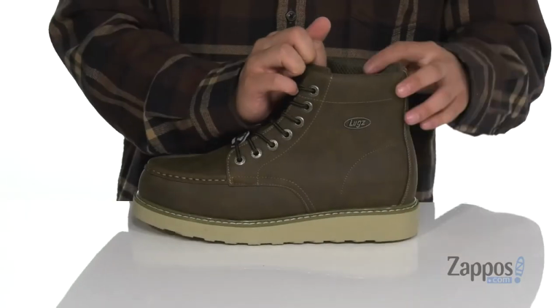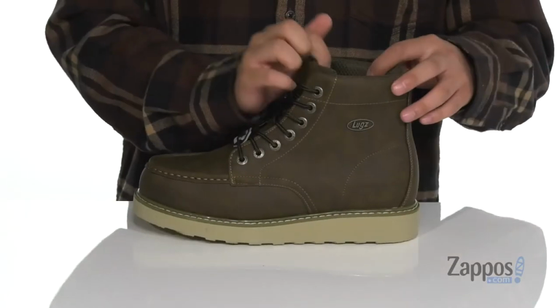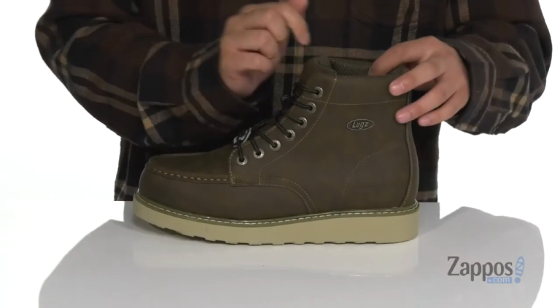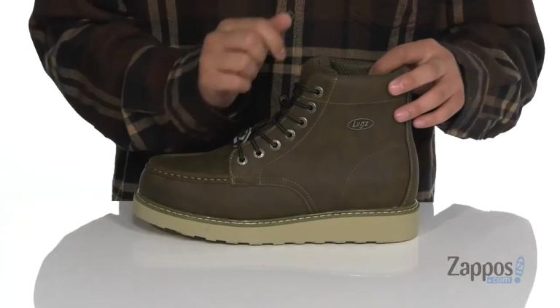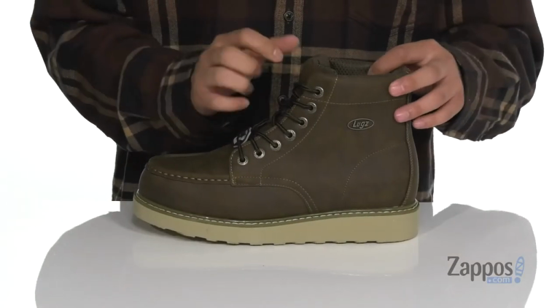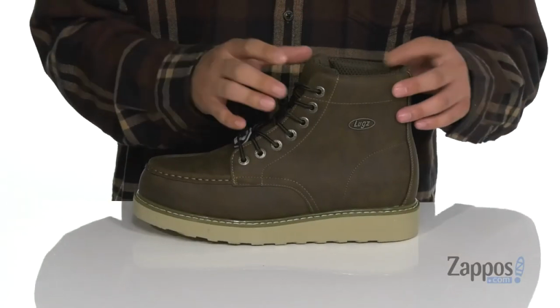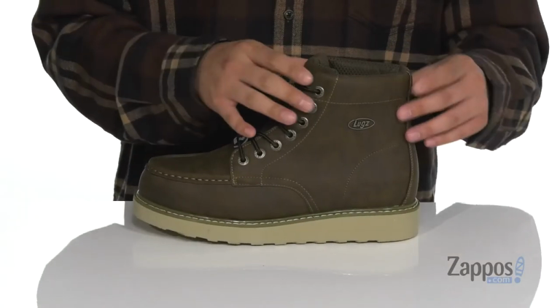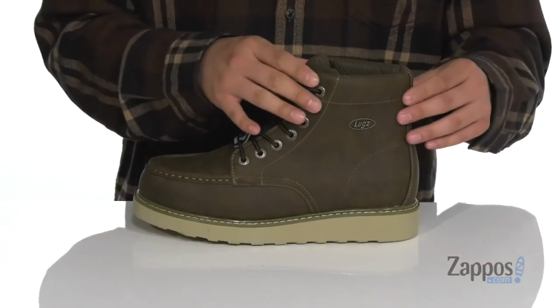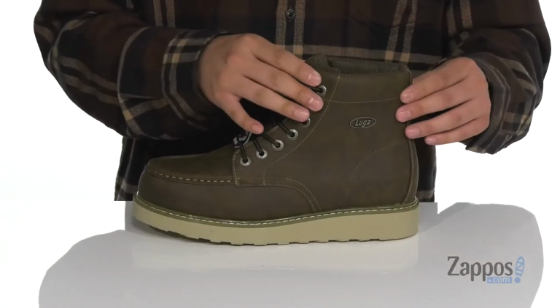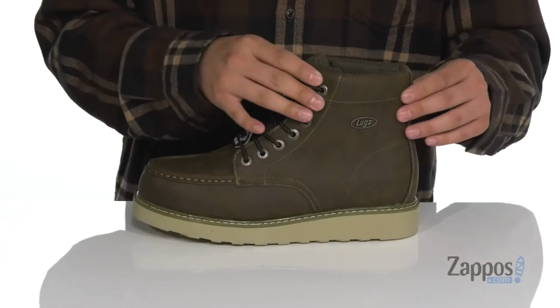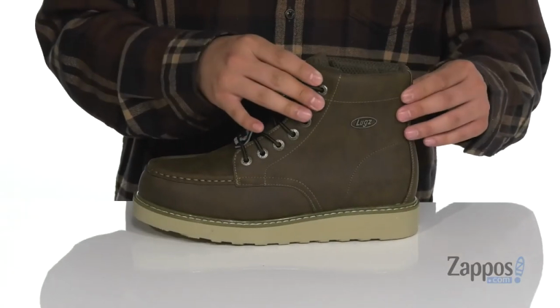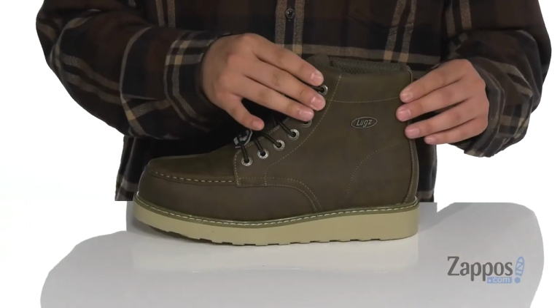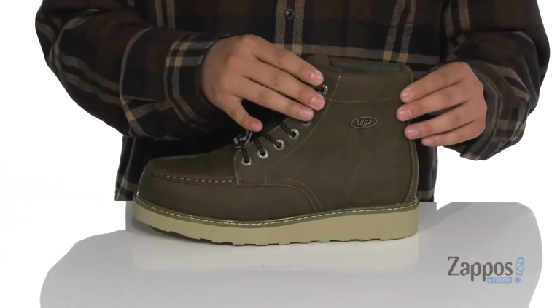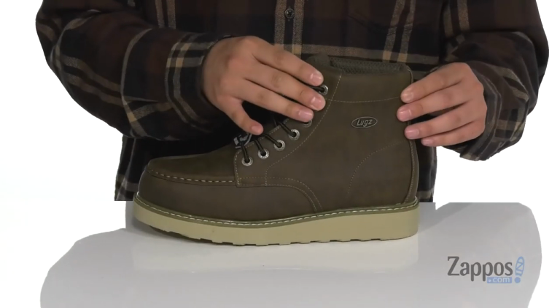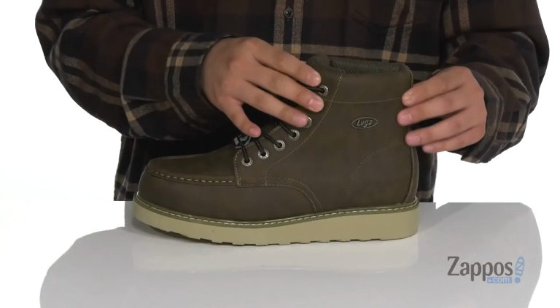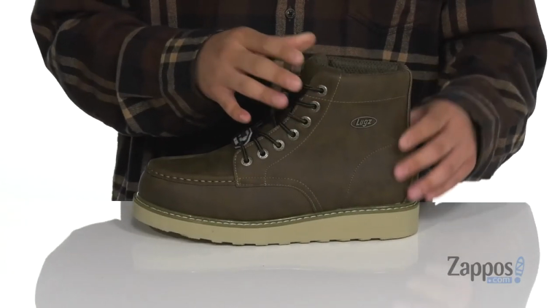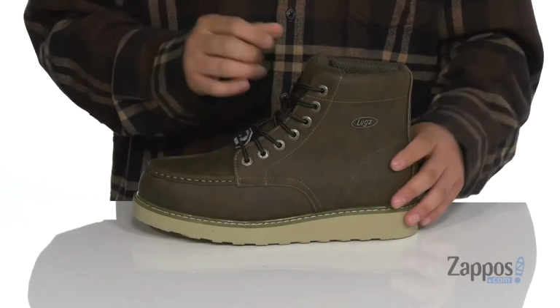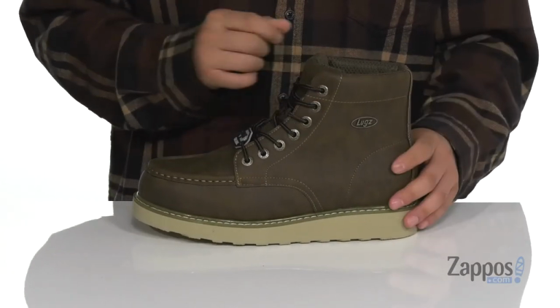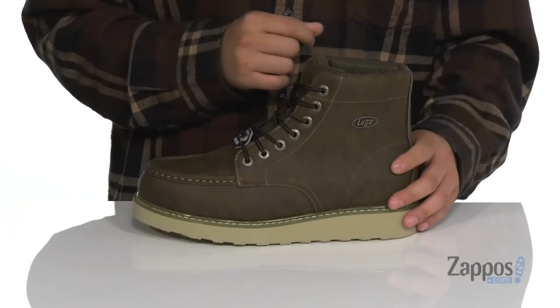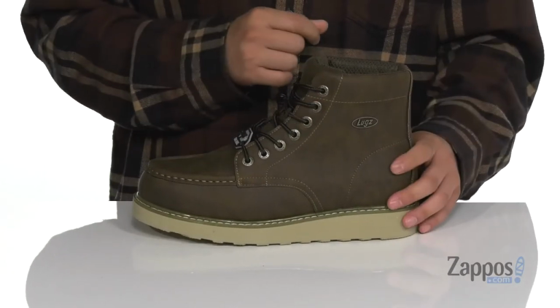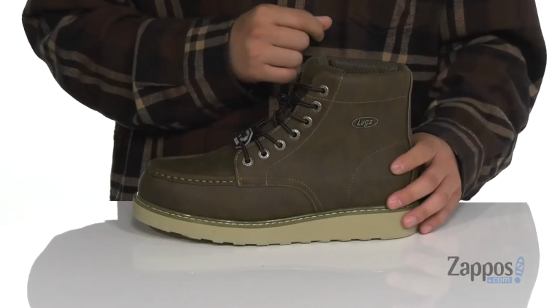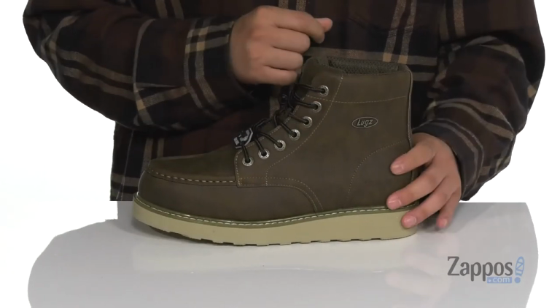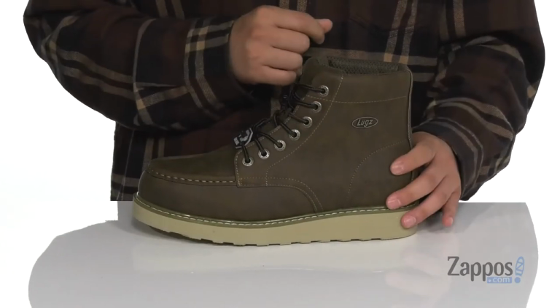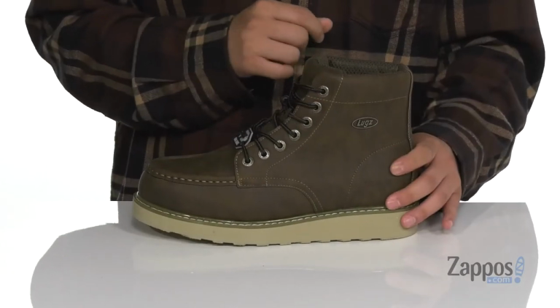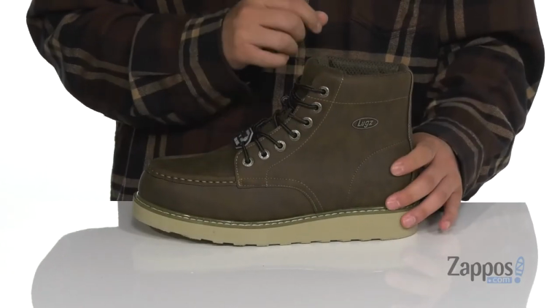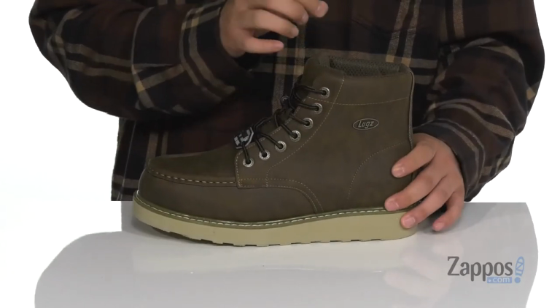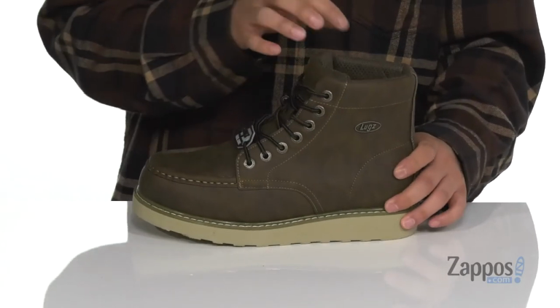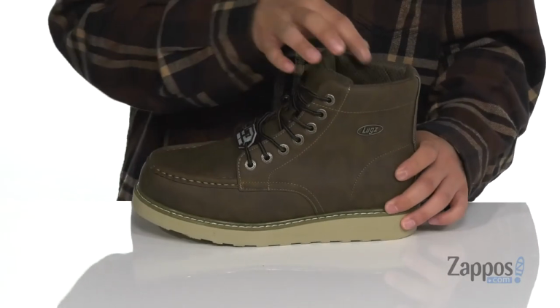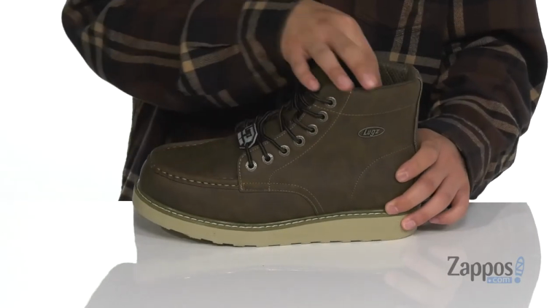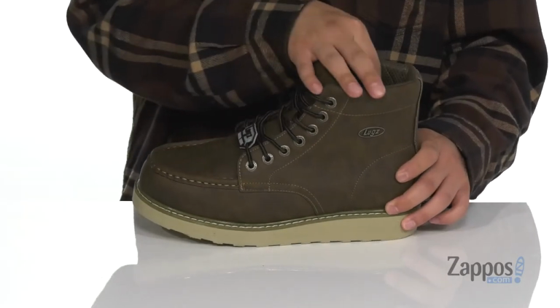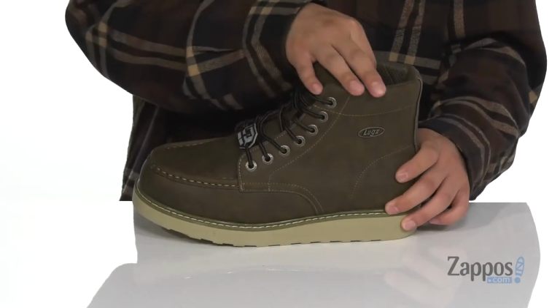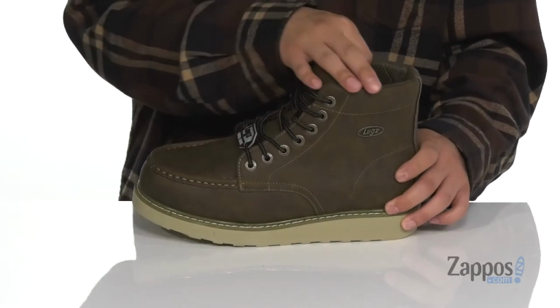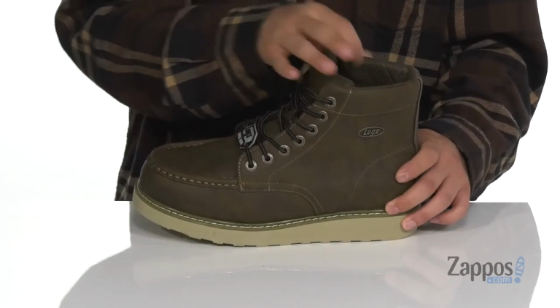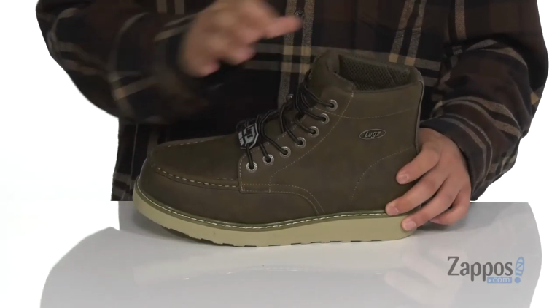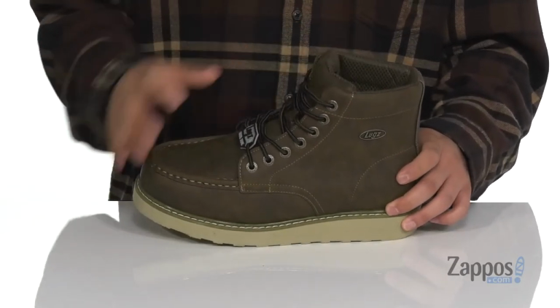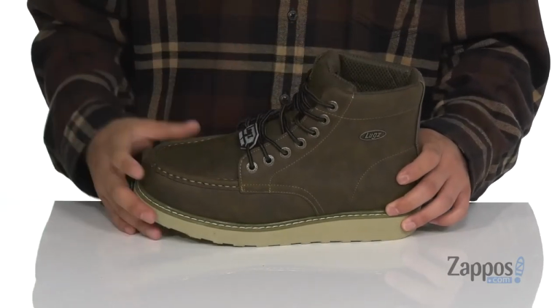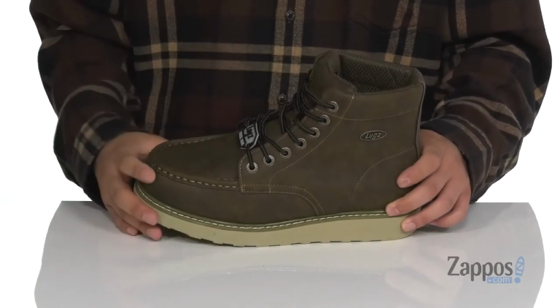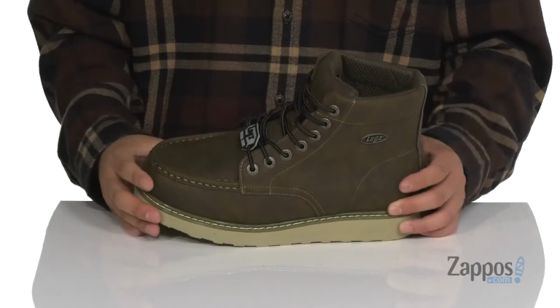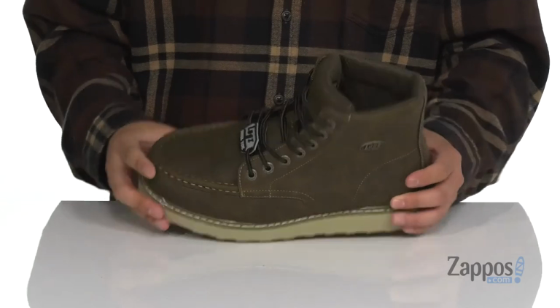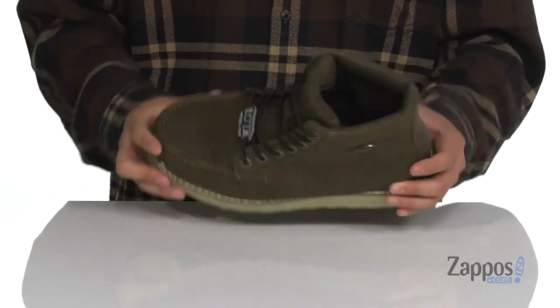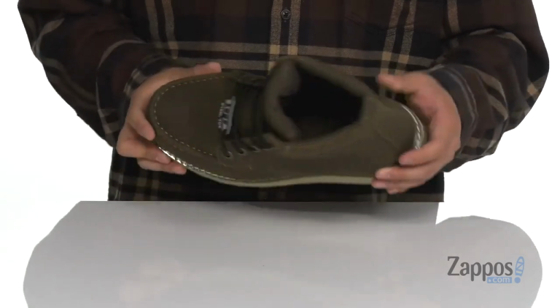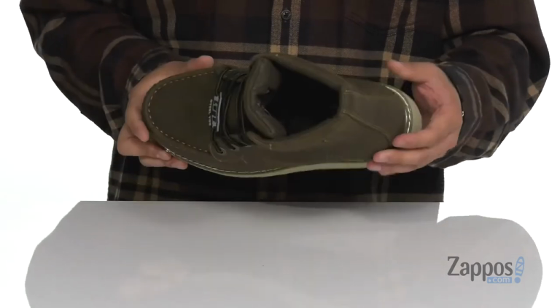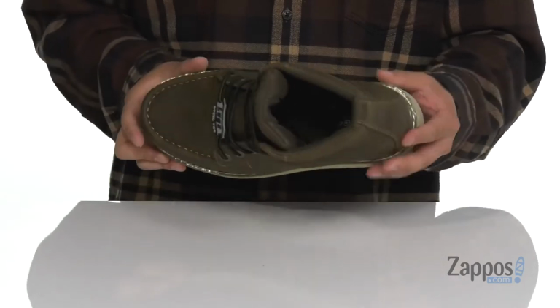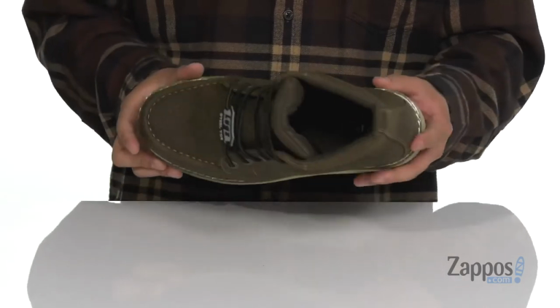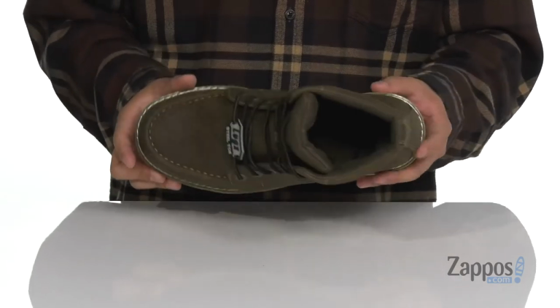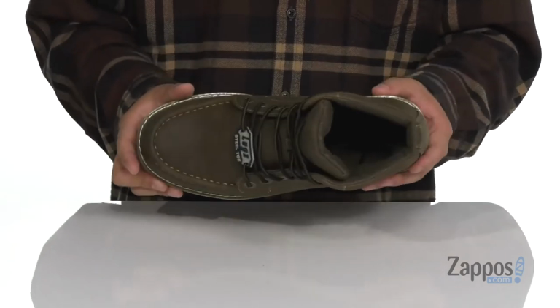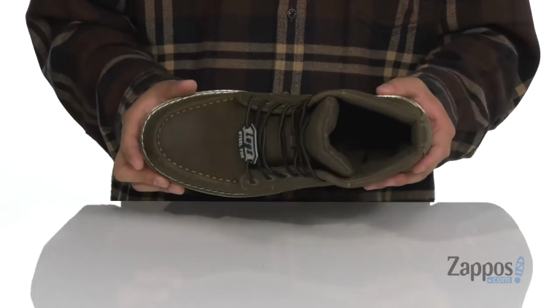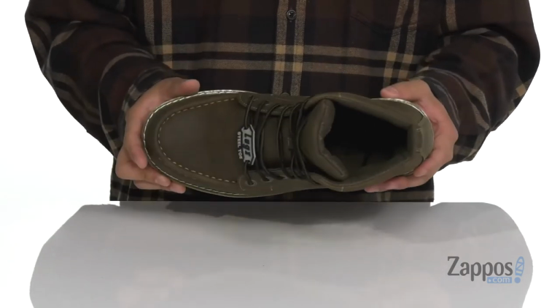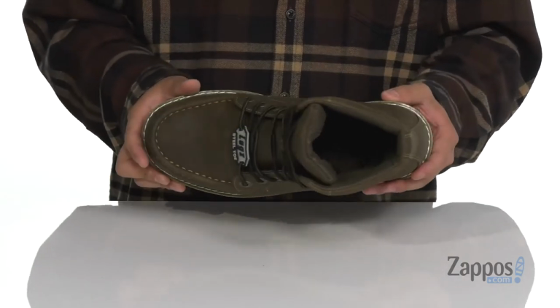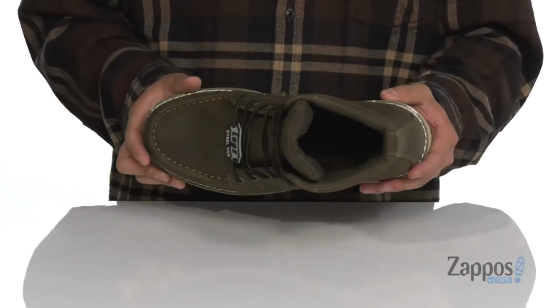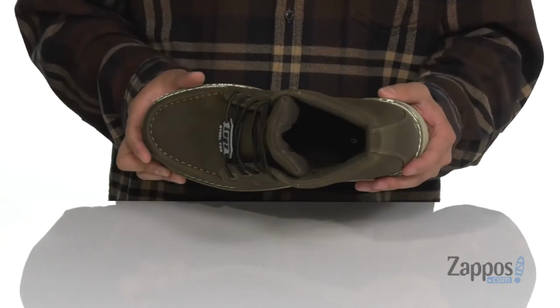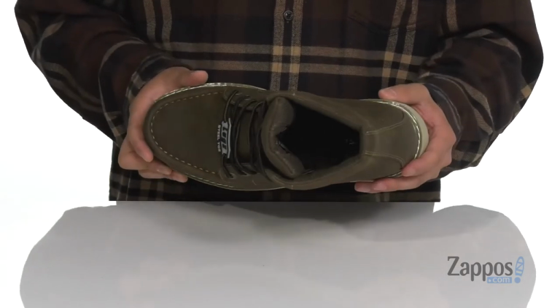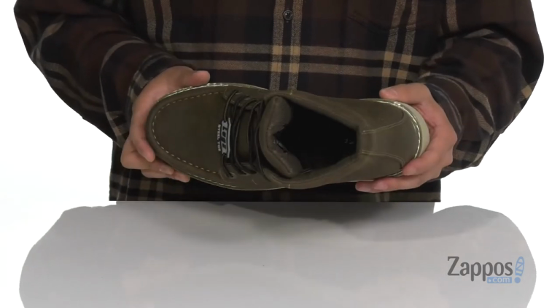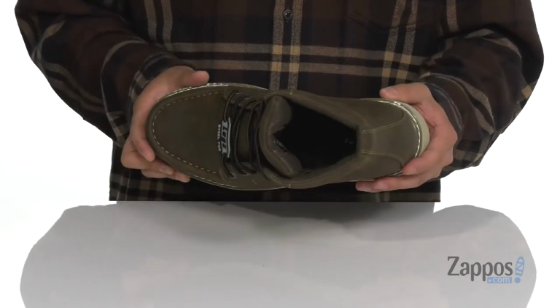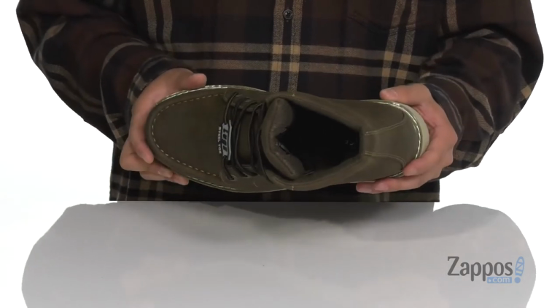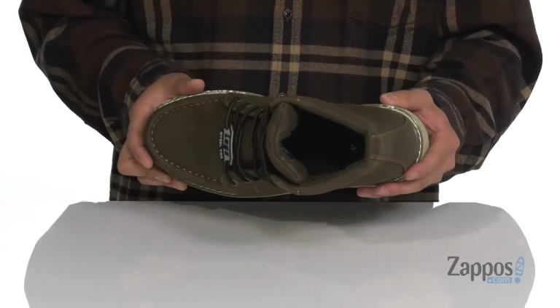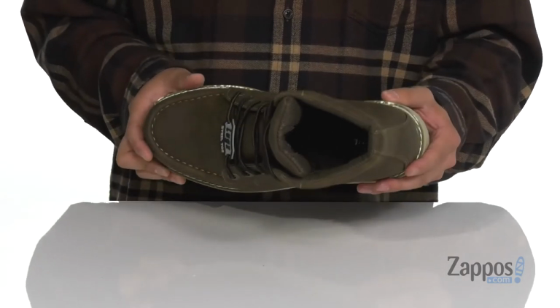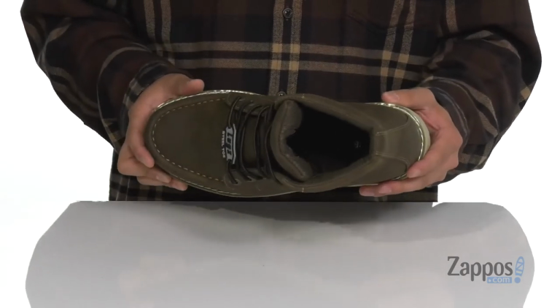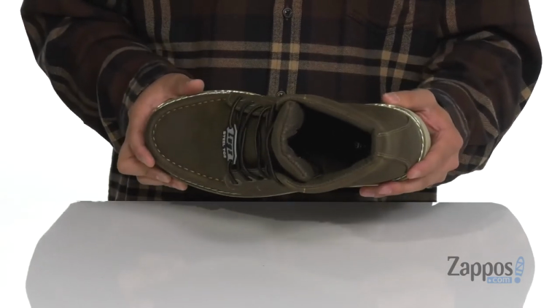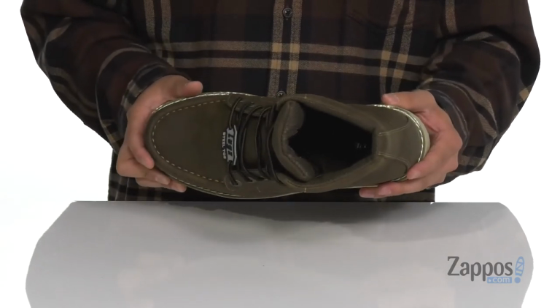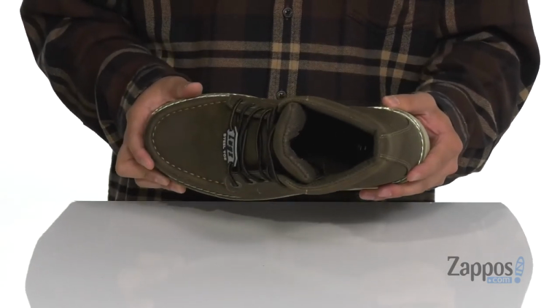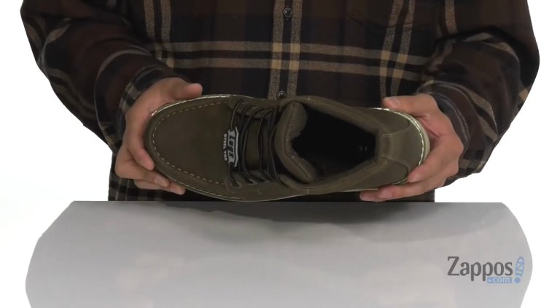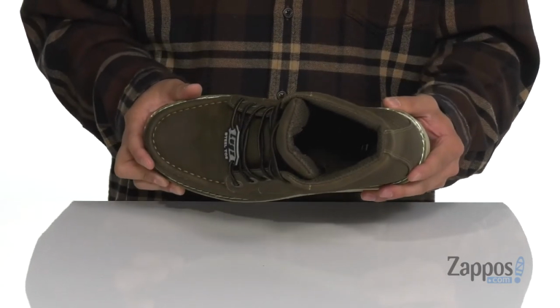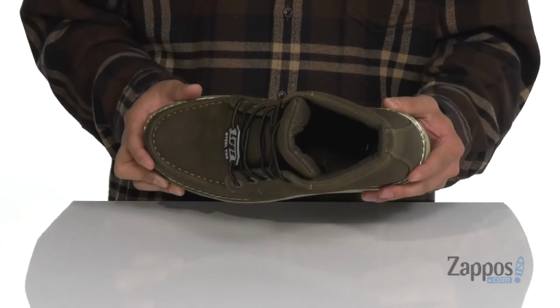Padding on the tongue and collar with a high top silhouette is going to provide additional support. A soft fabric lining and a cushioned footbed is going to keep you comfortable while you're on your feet.